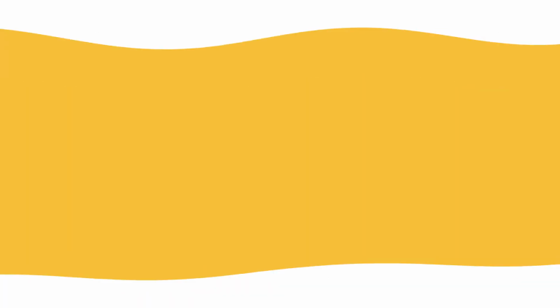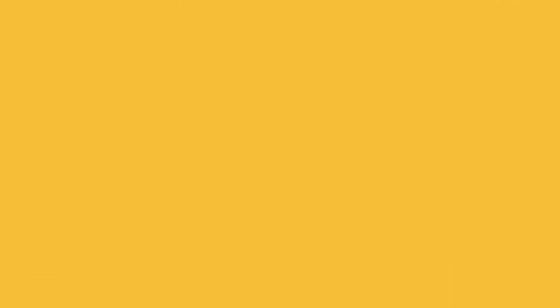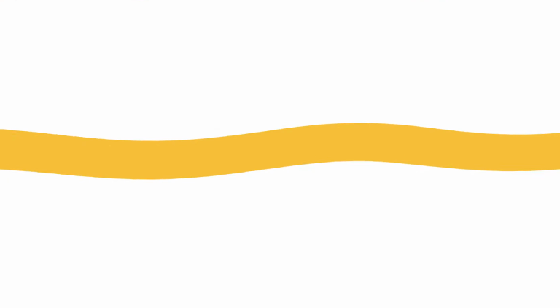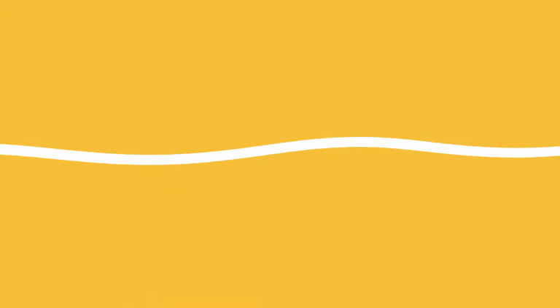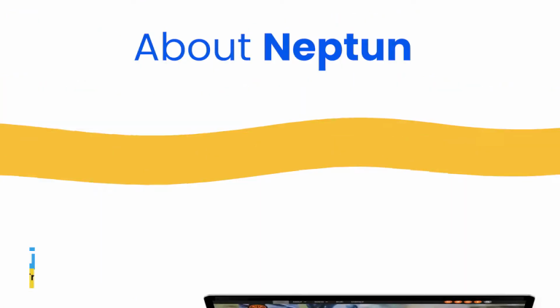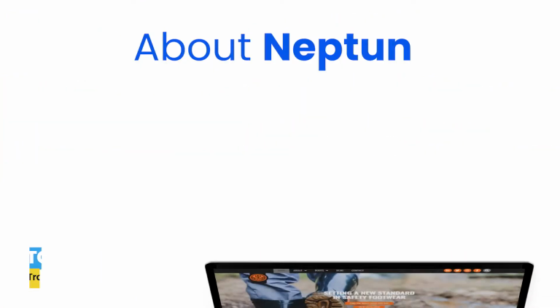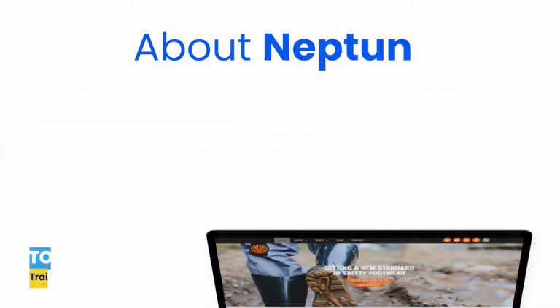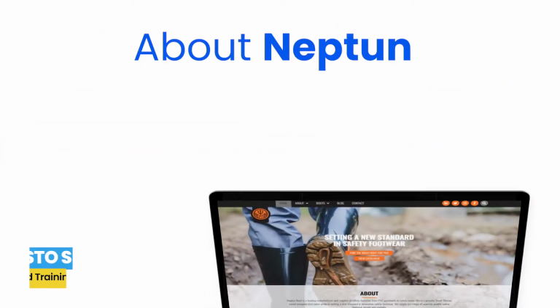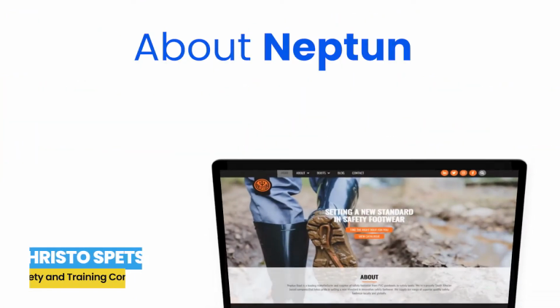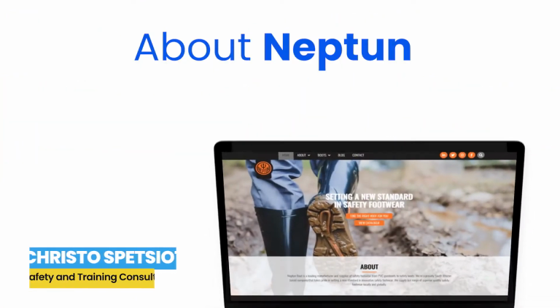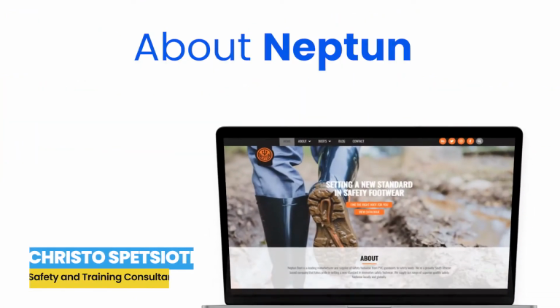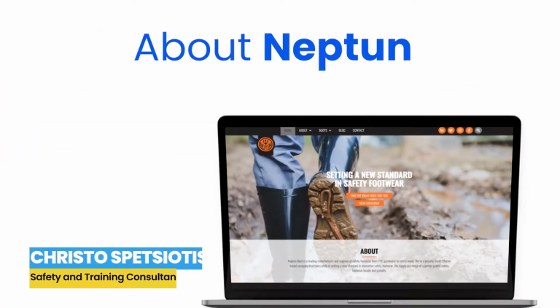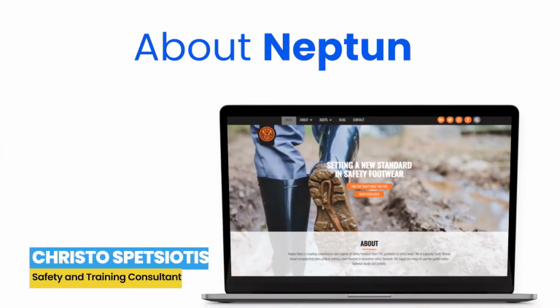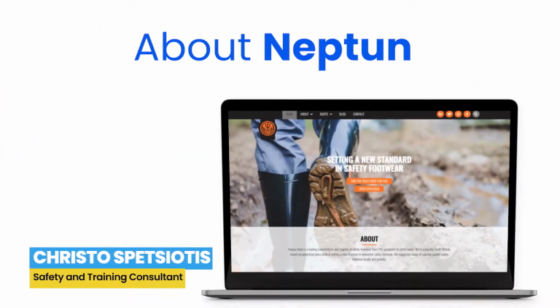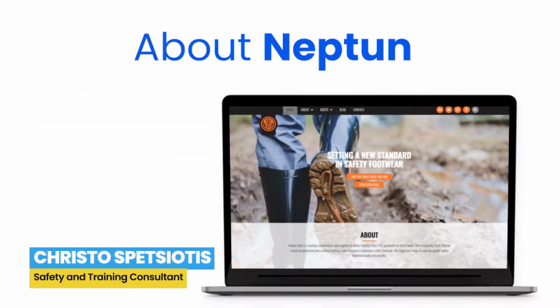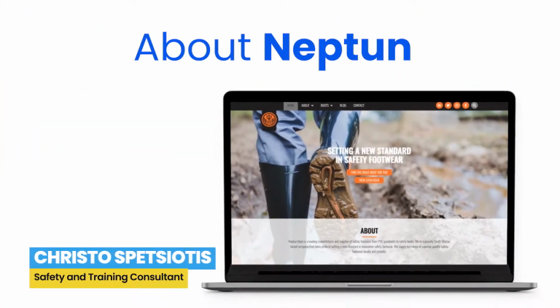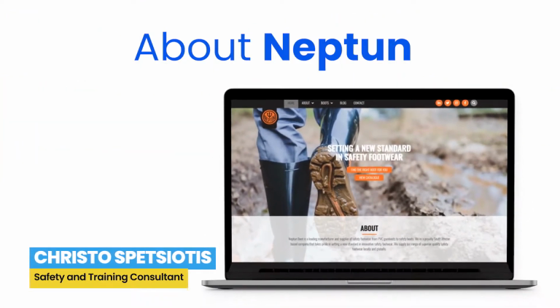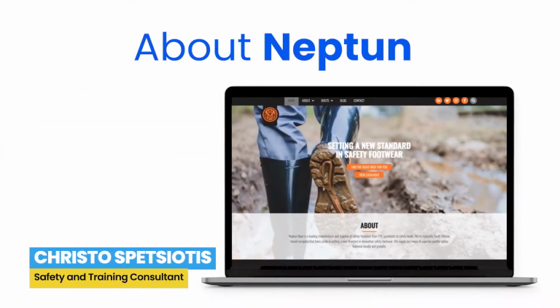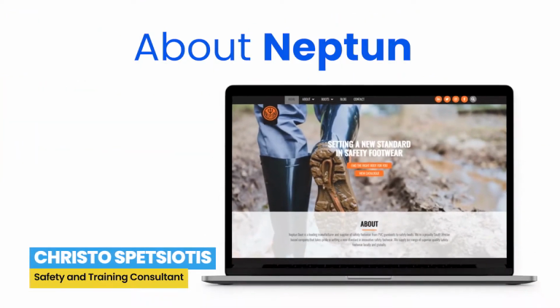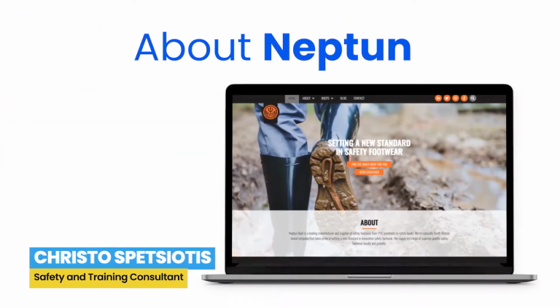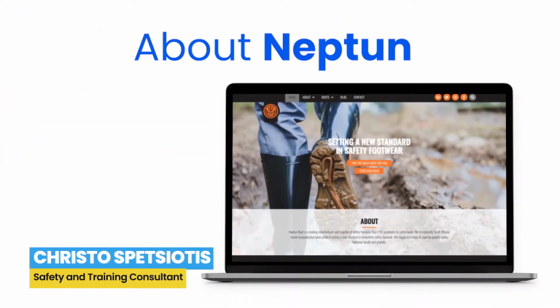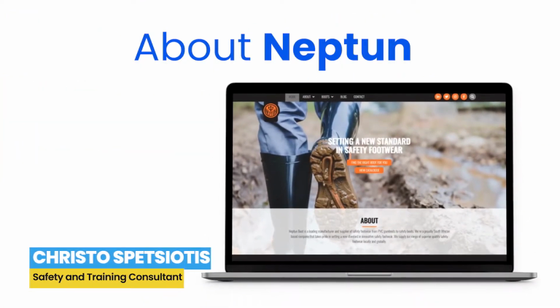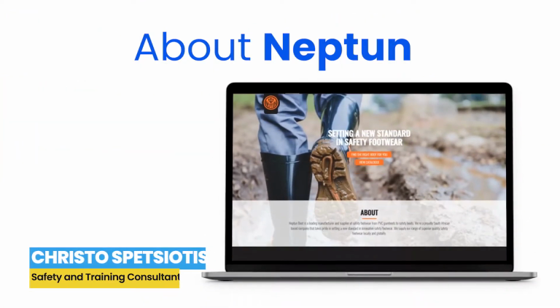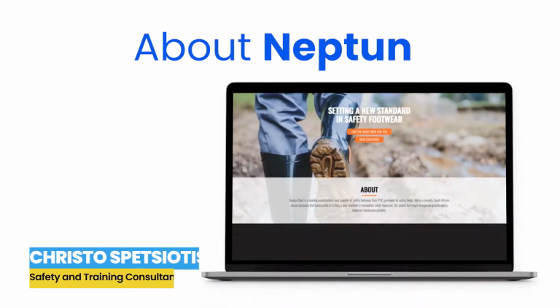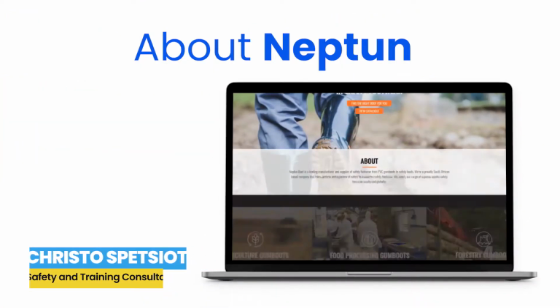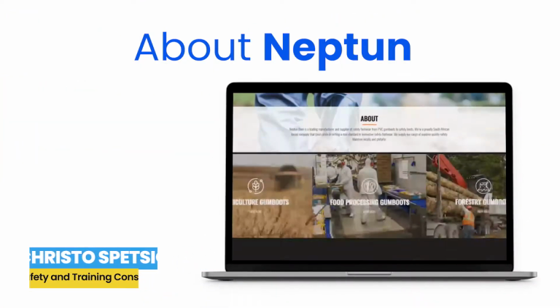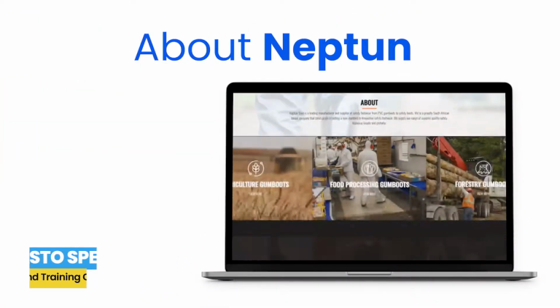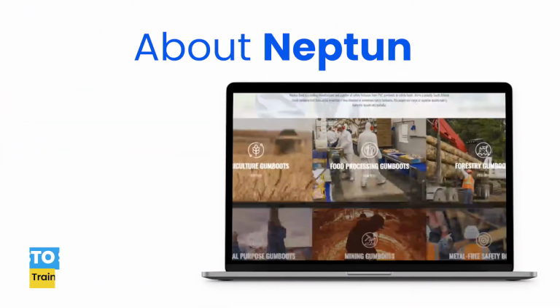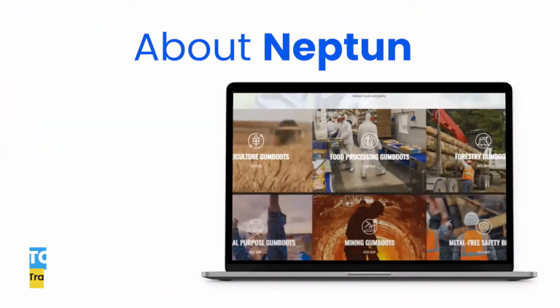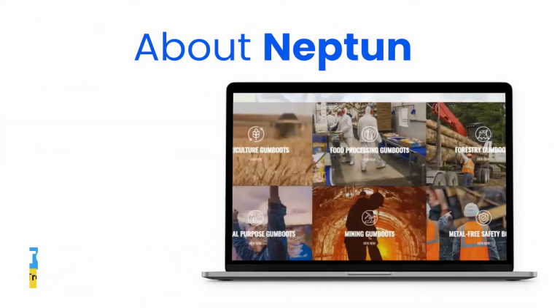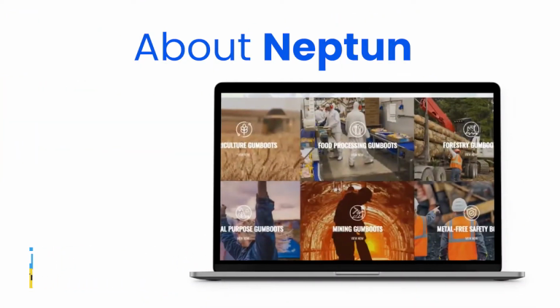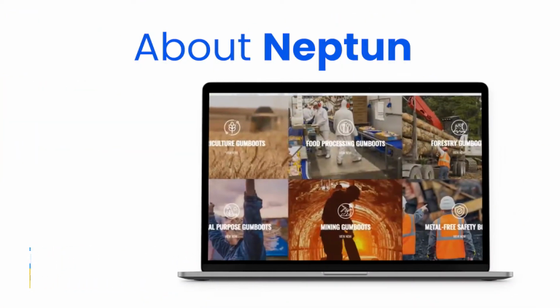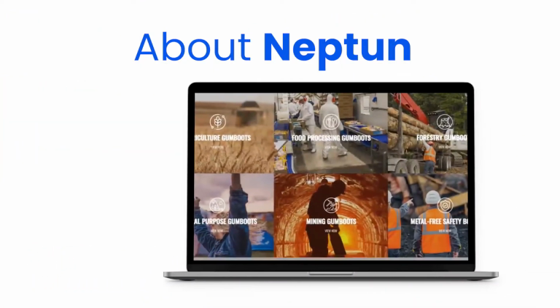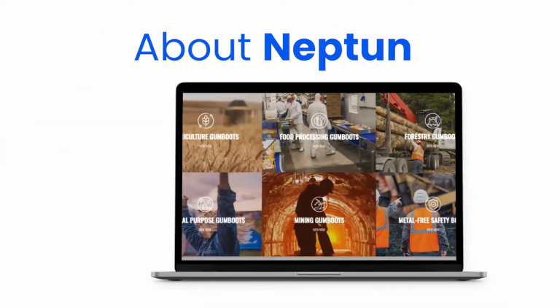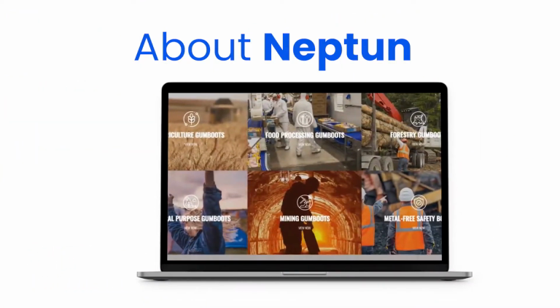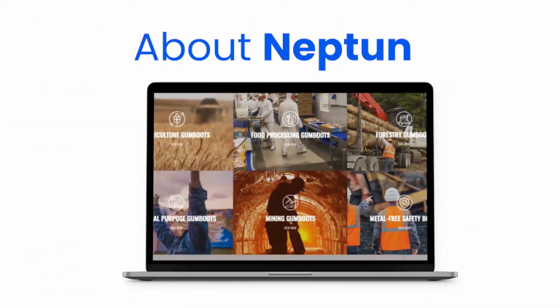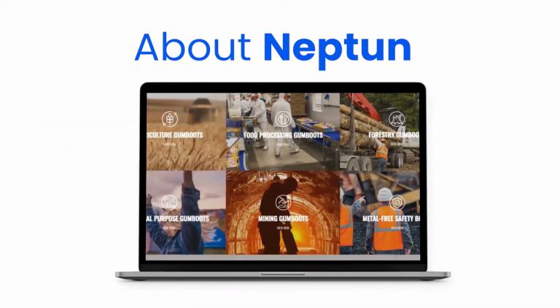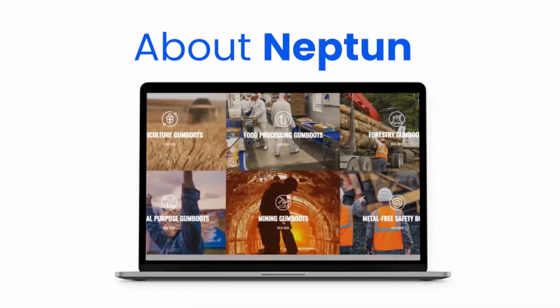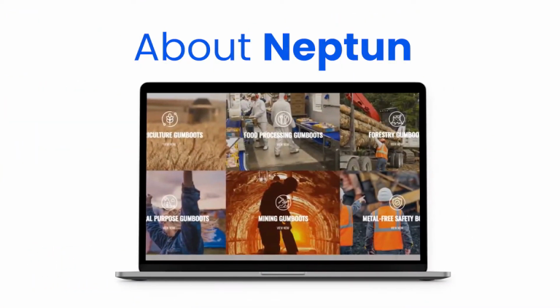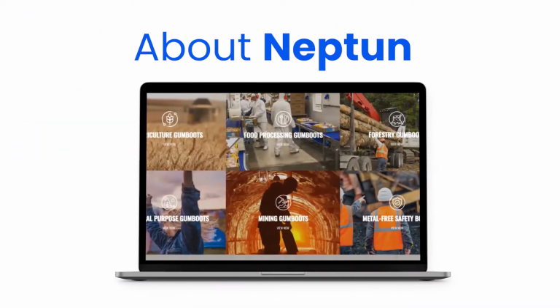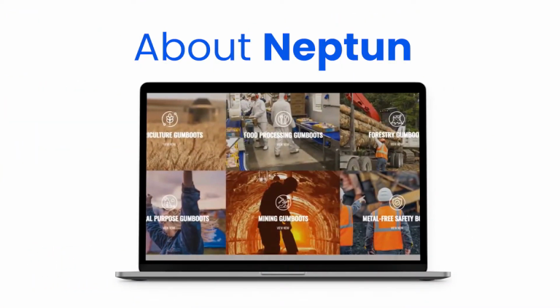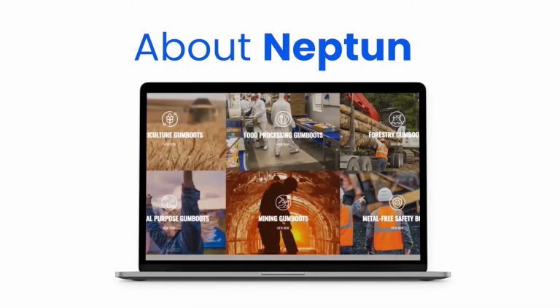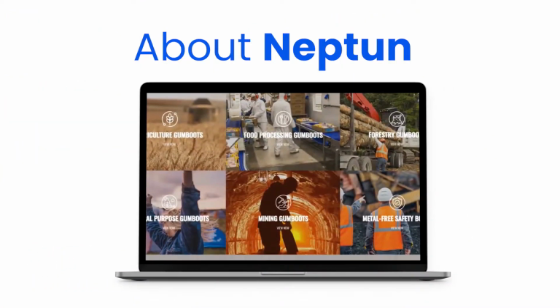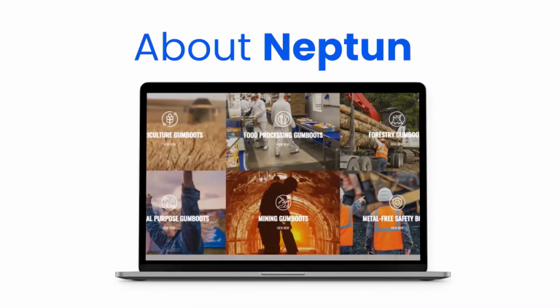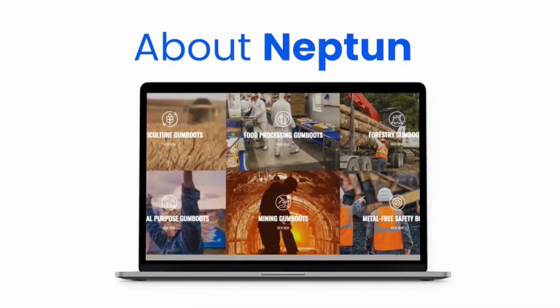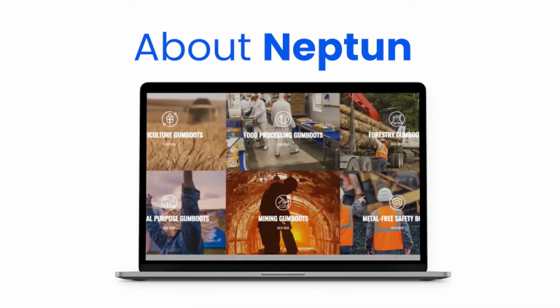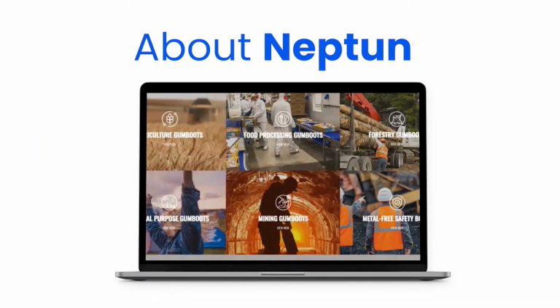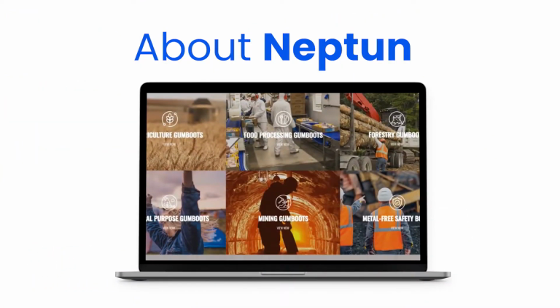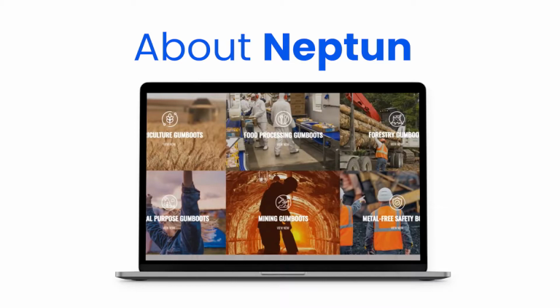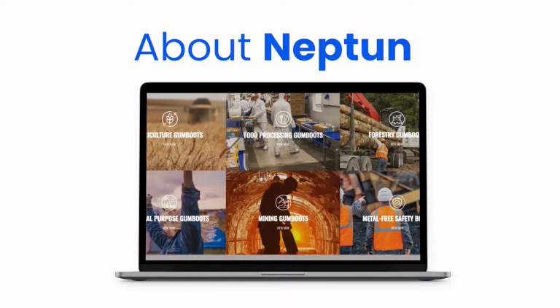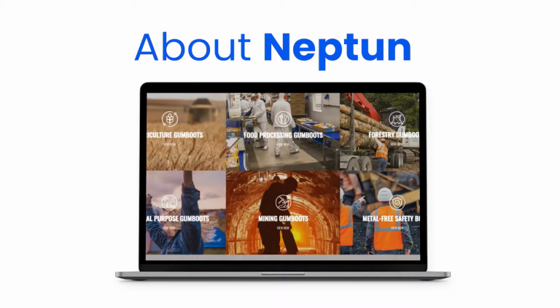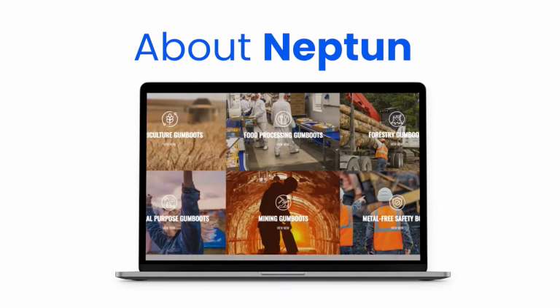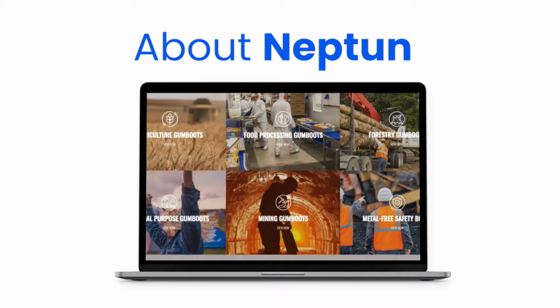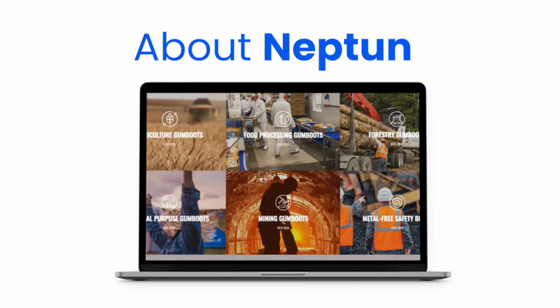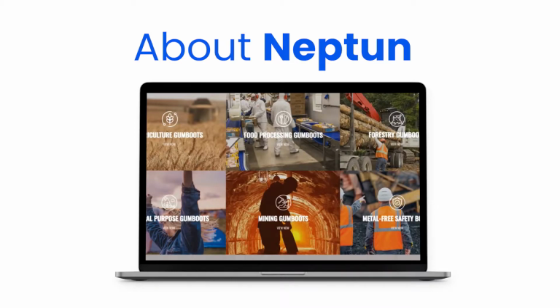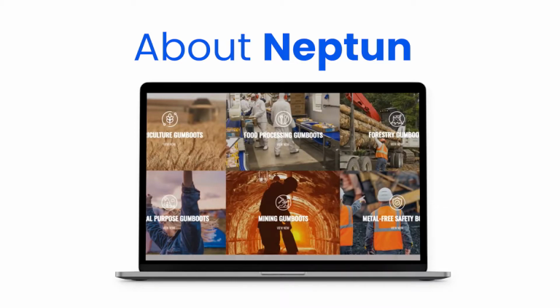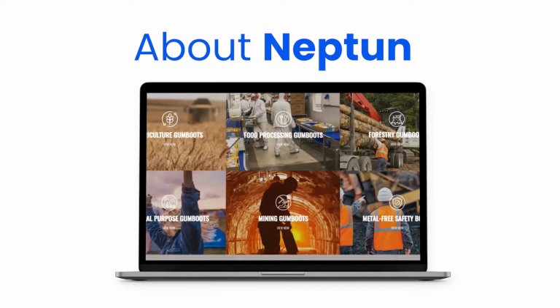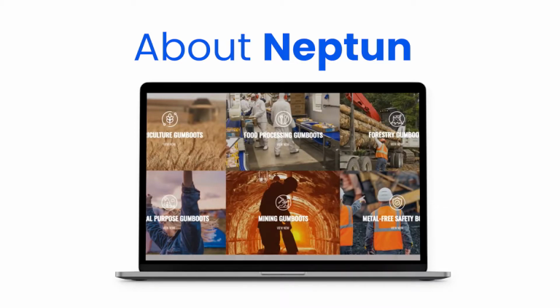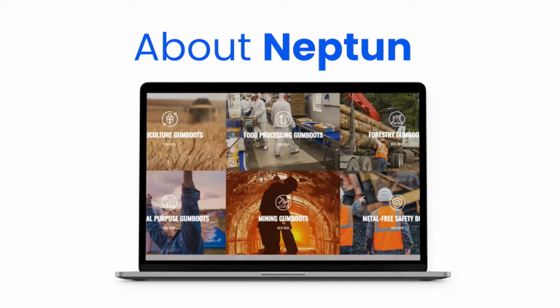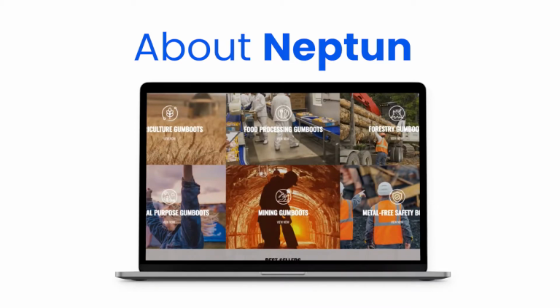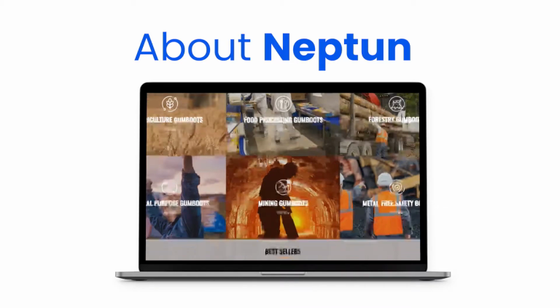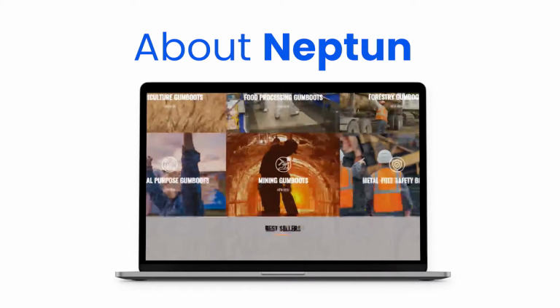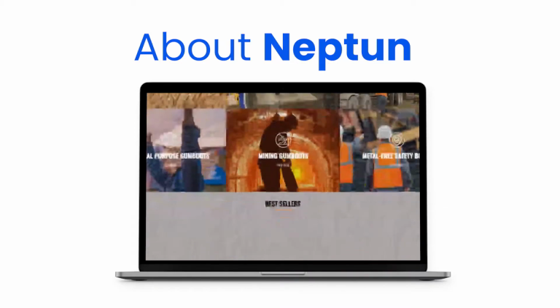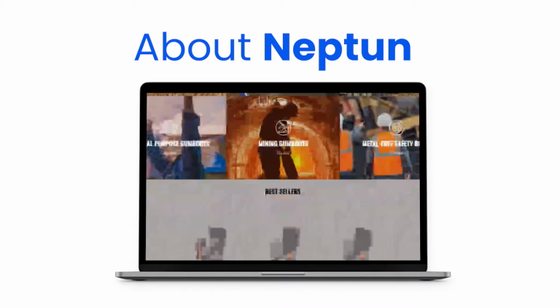Neptune Footwear is a South African brand based in Durban, South Africa, that has produced gumboots and footwear since 1977.